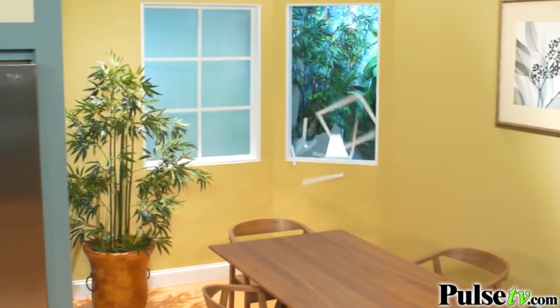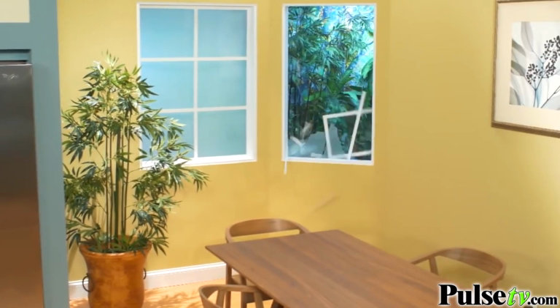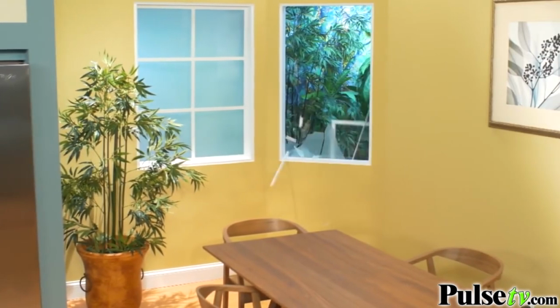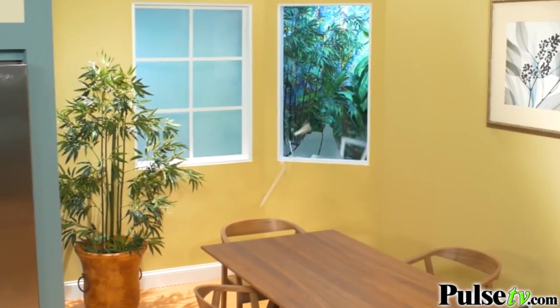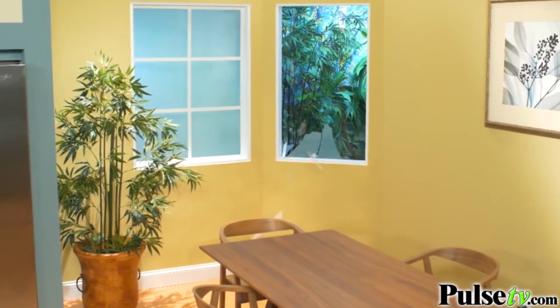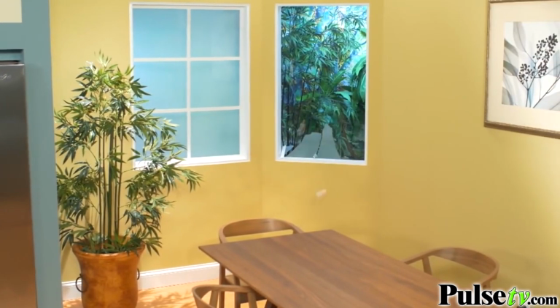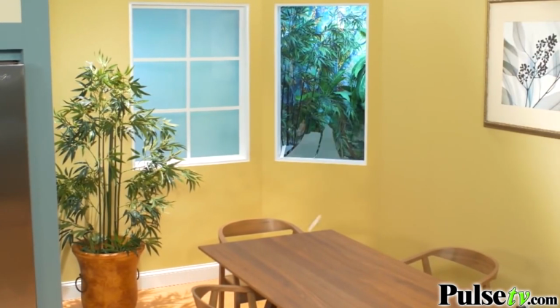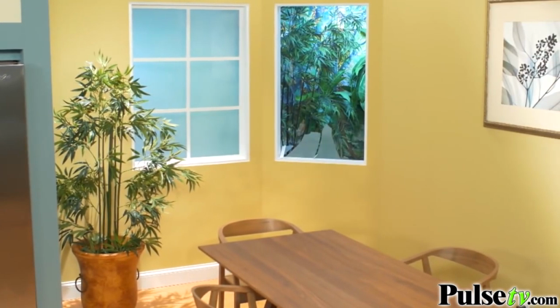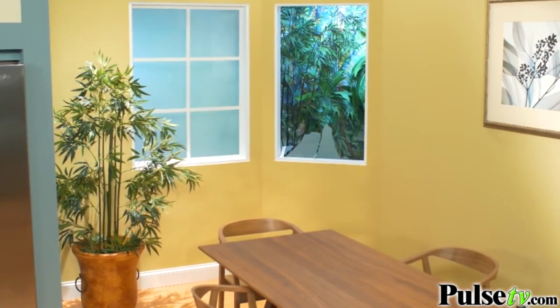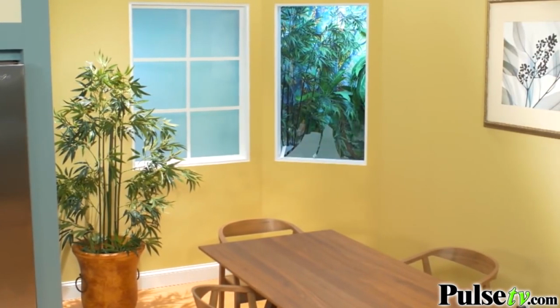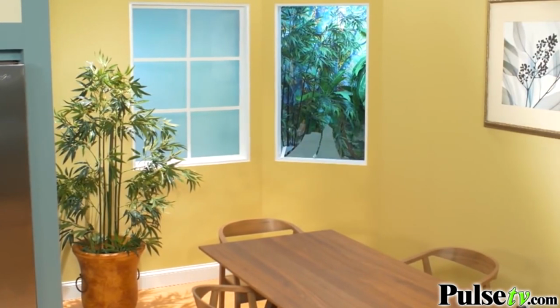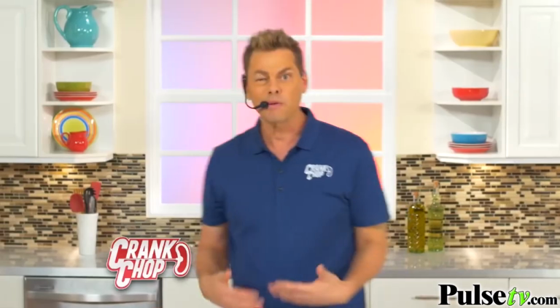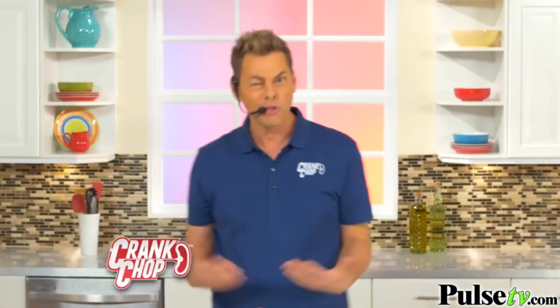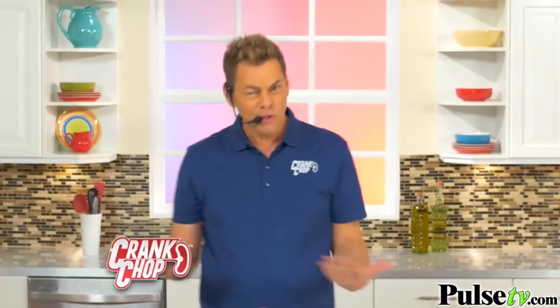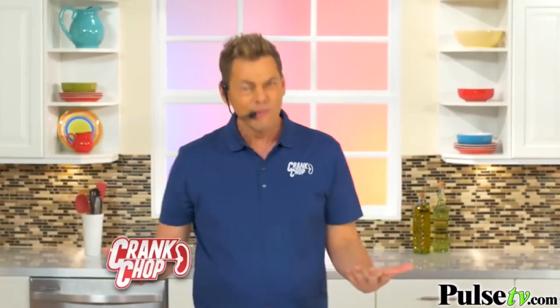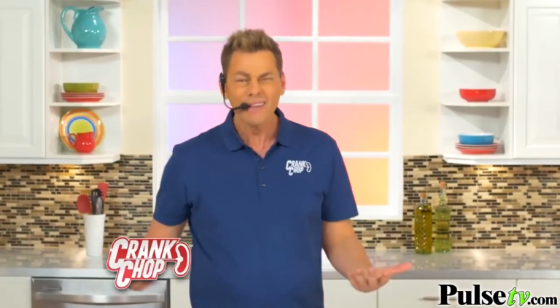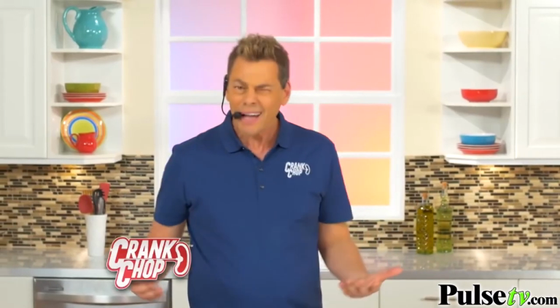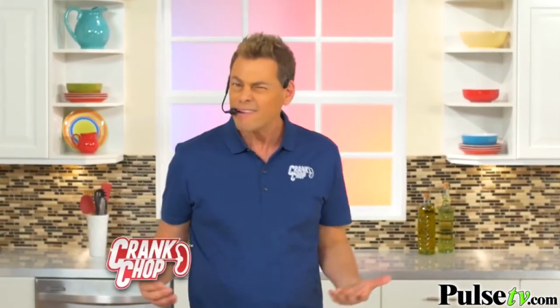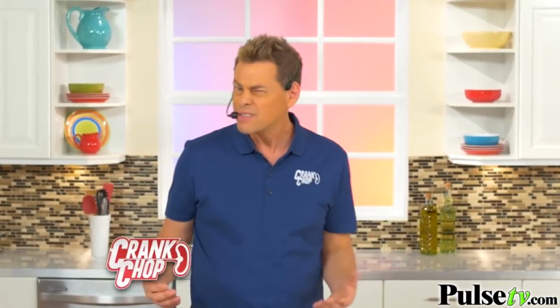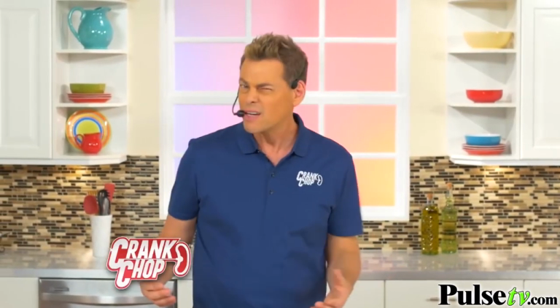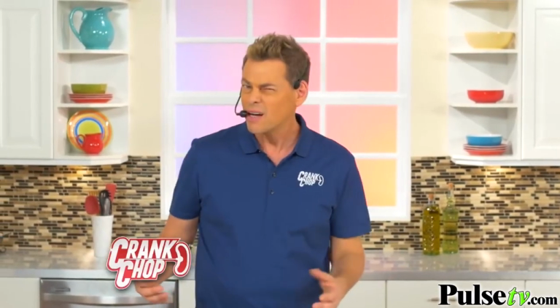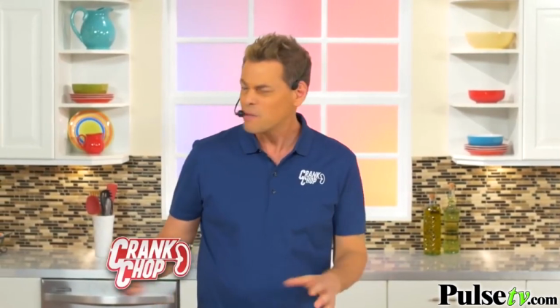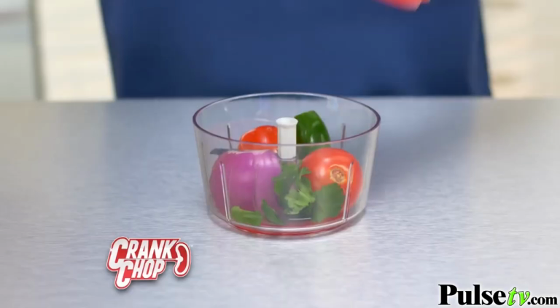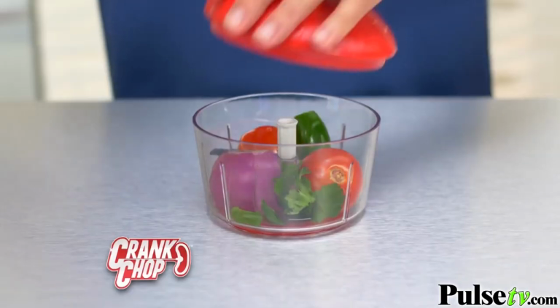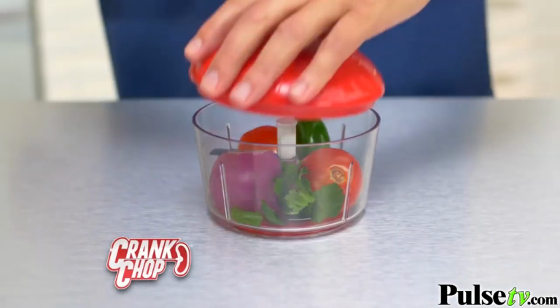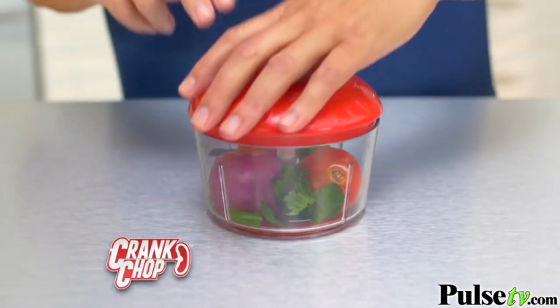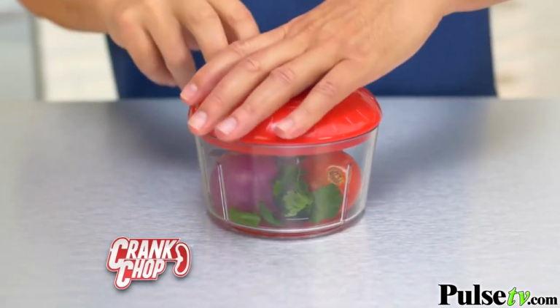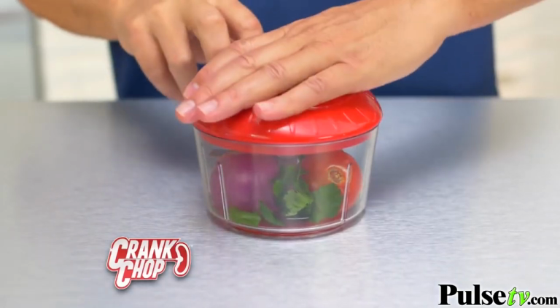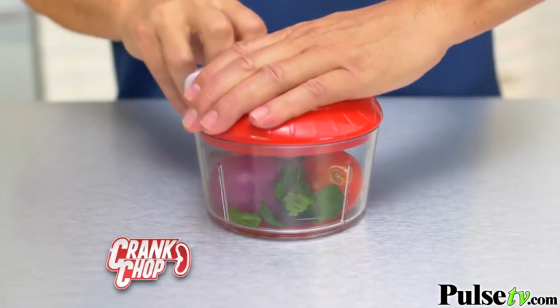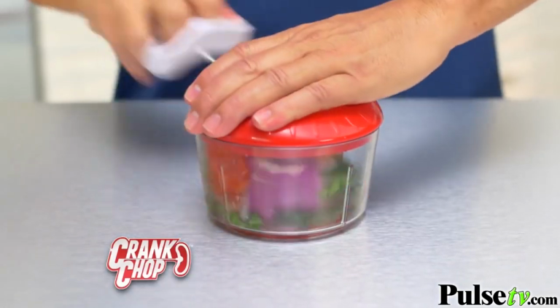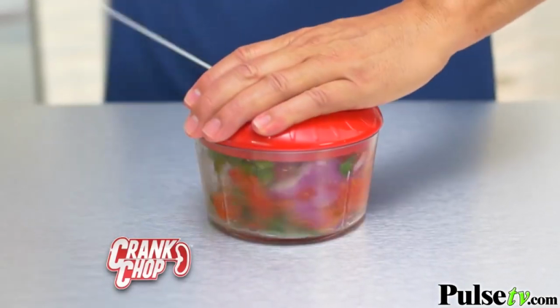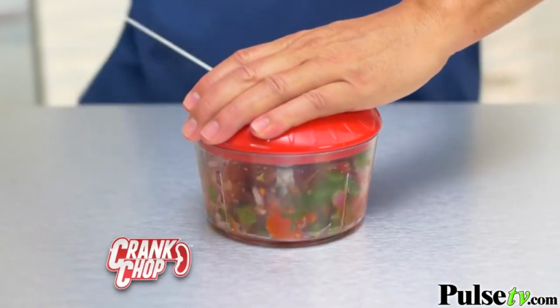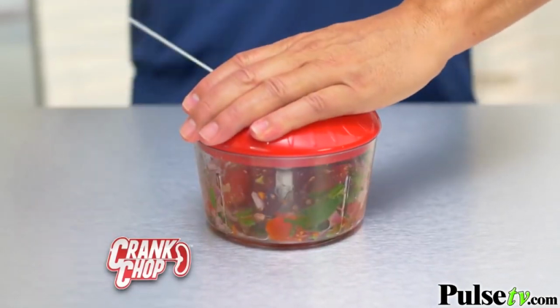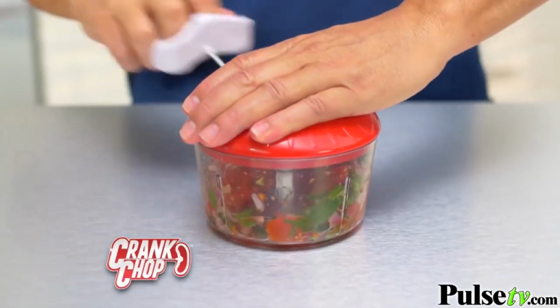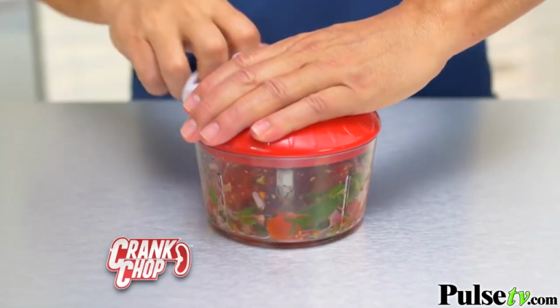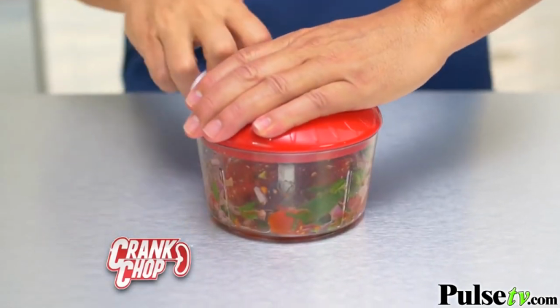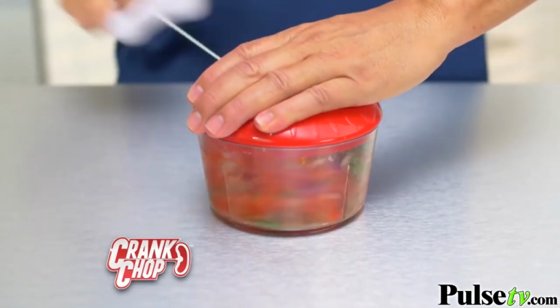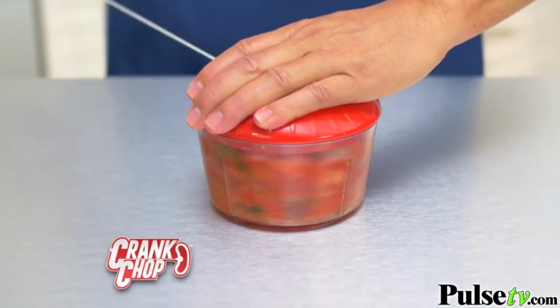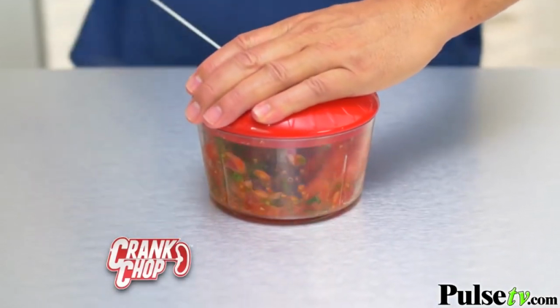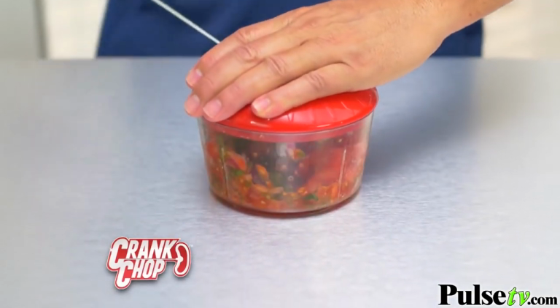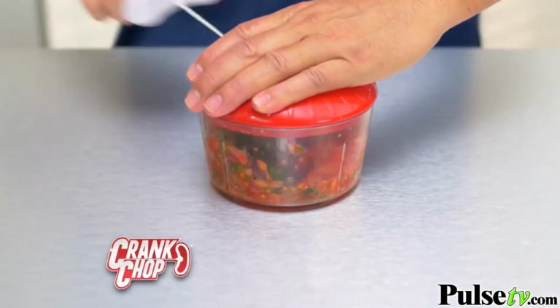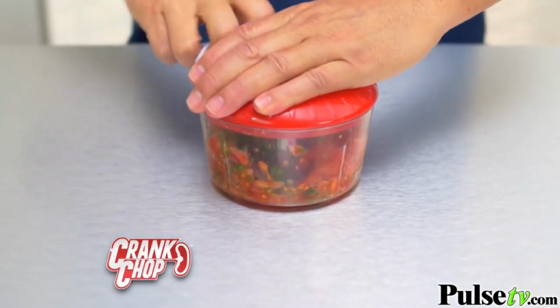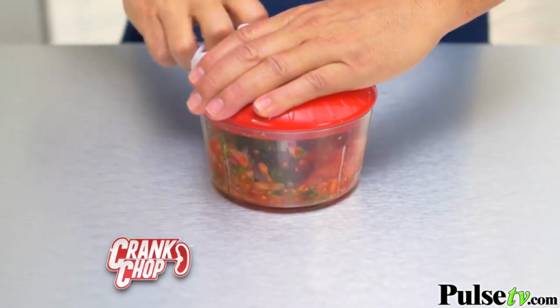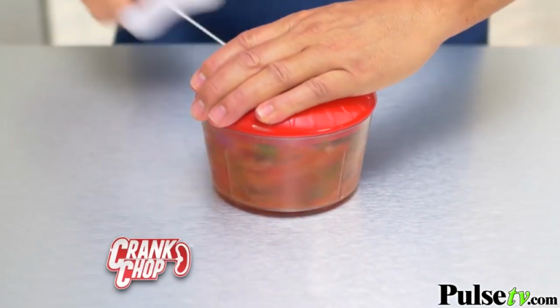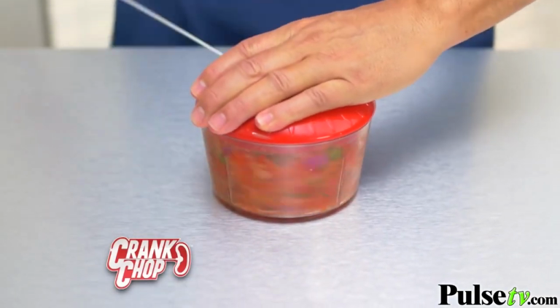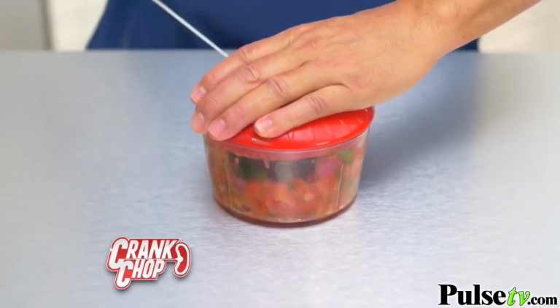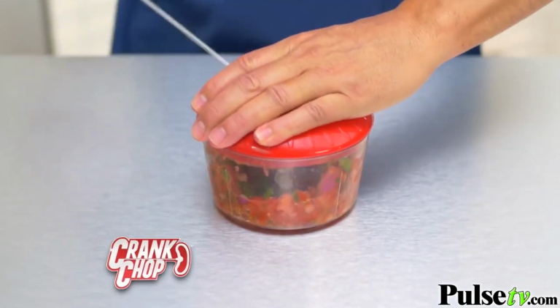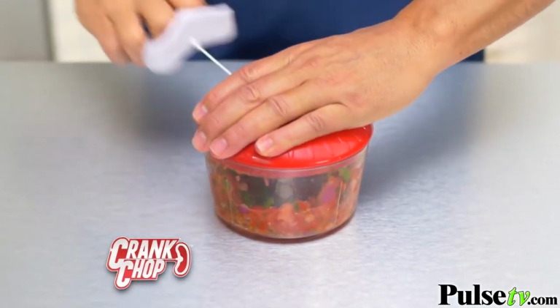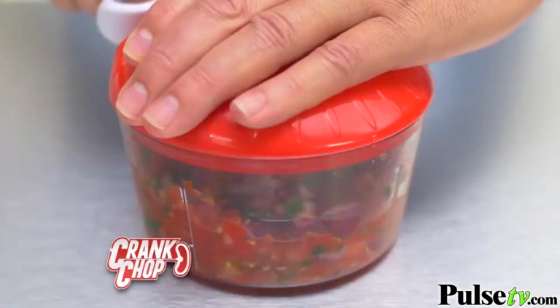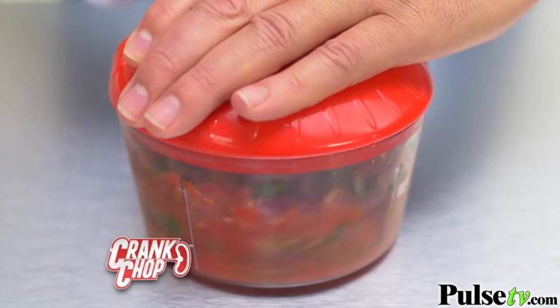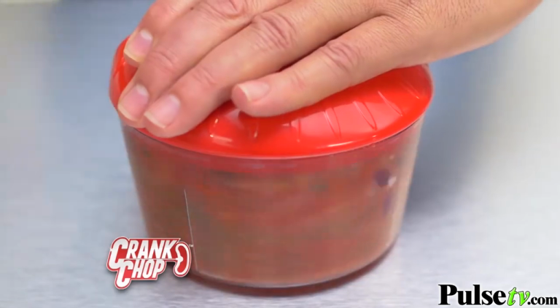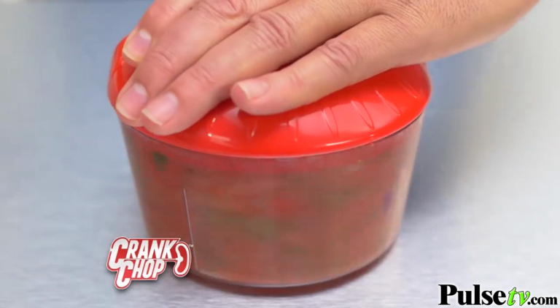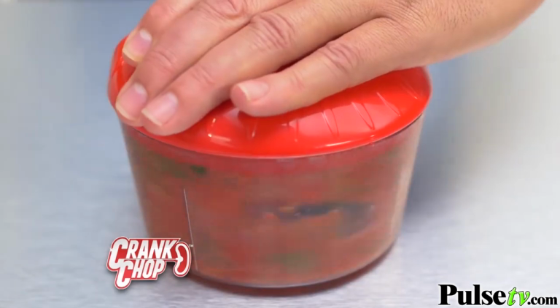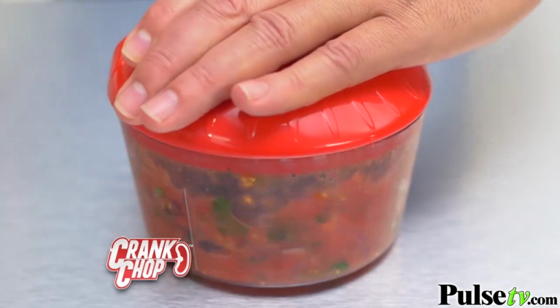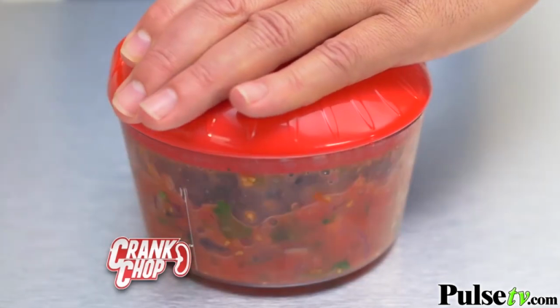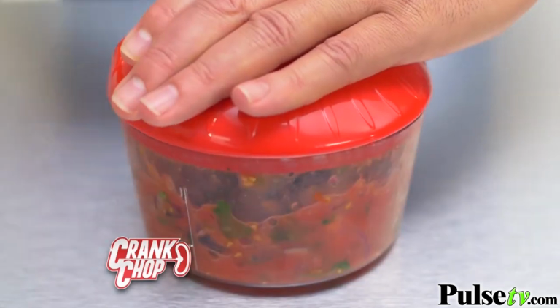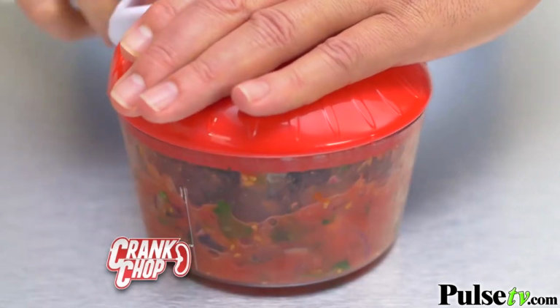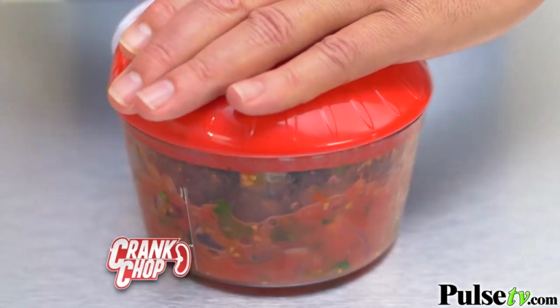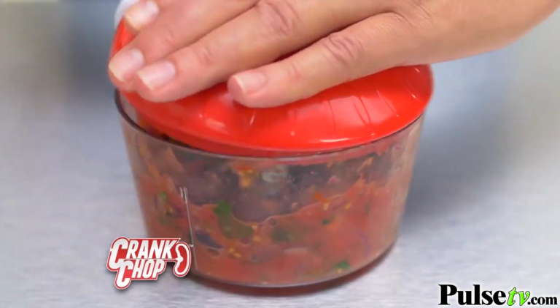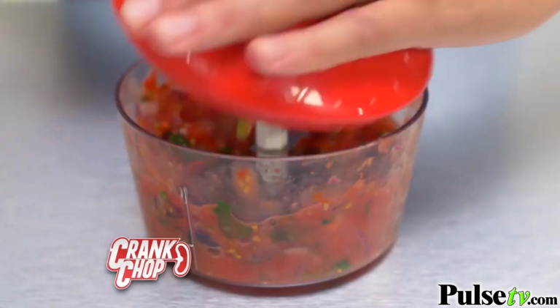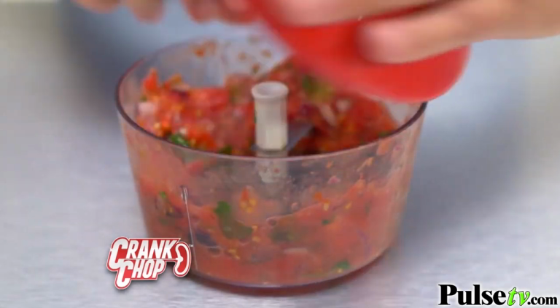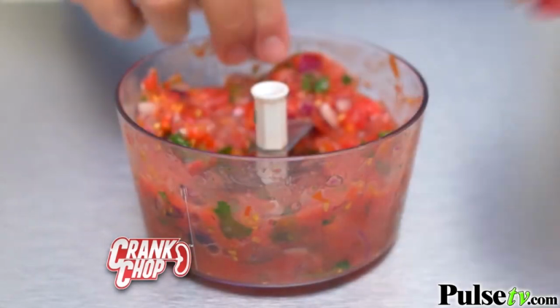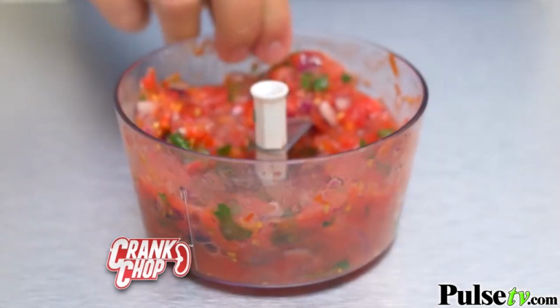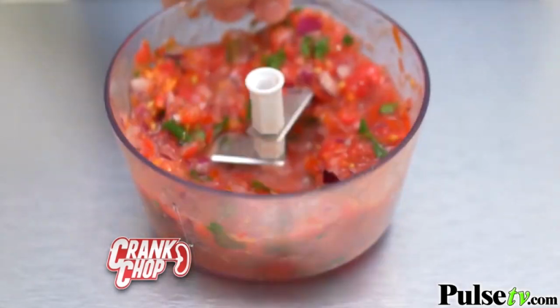You want salsa? But do you really have the time? Put tomatoes, onions, cilantro, a few cranks, and you'll have the best homemade salsa.